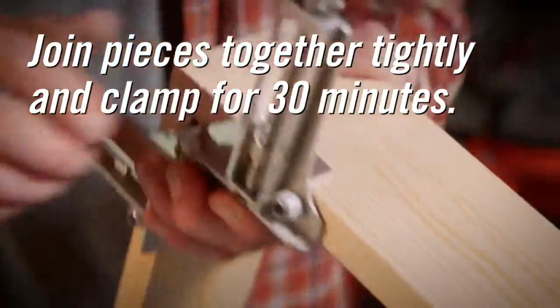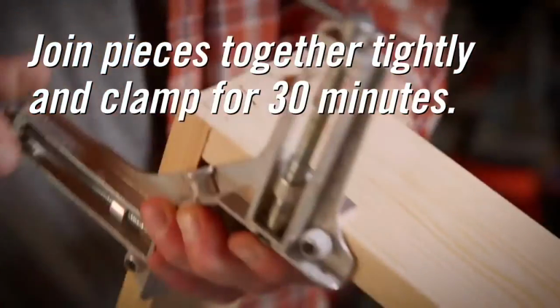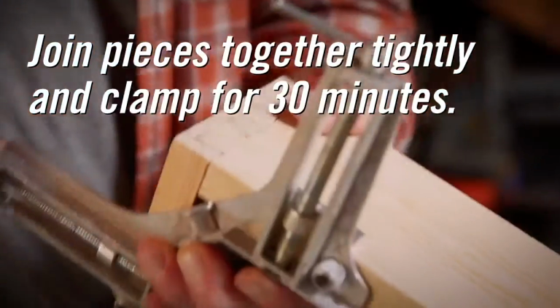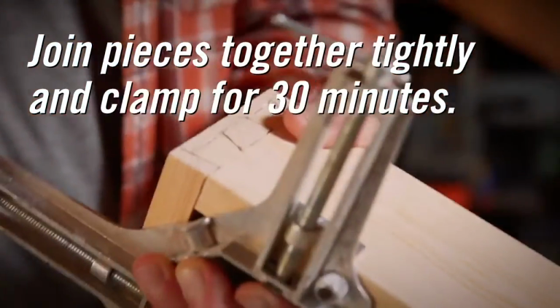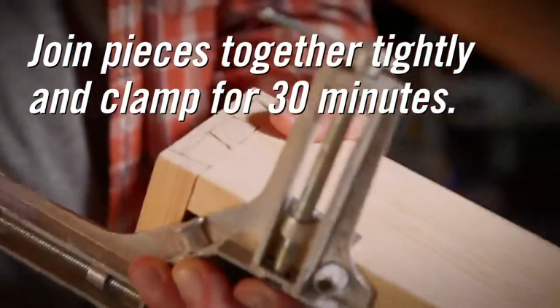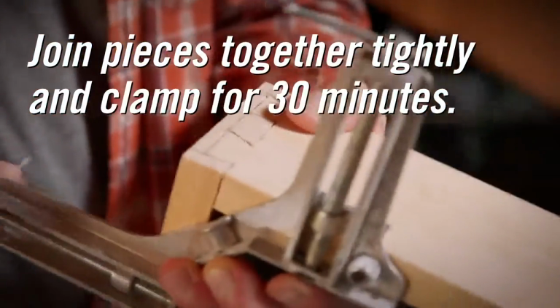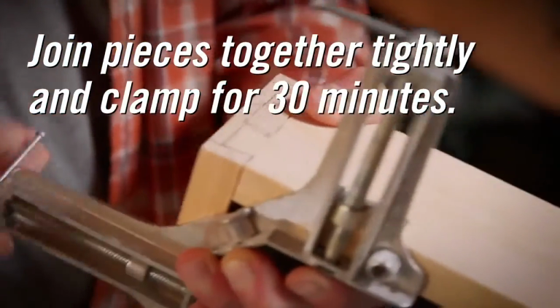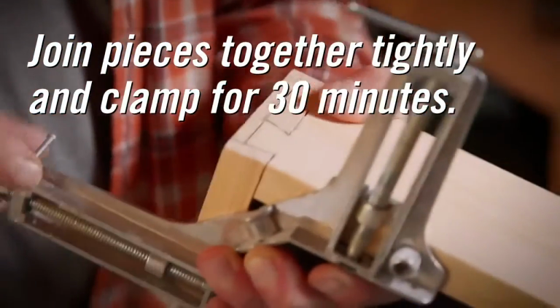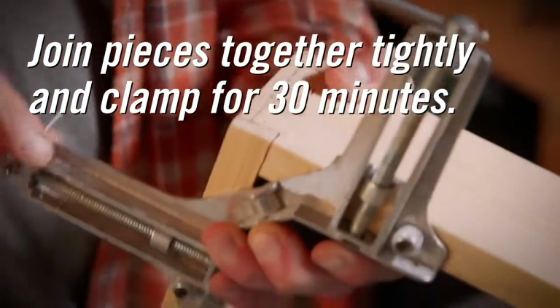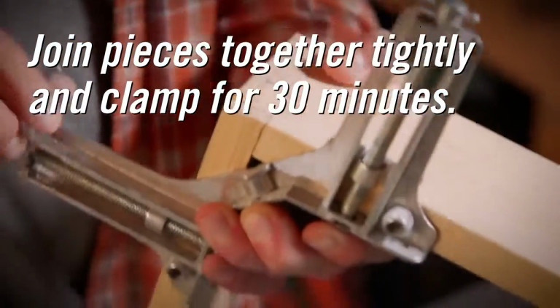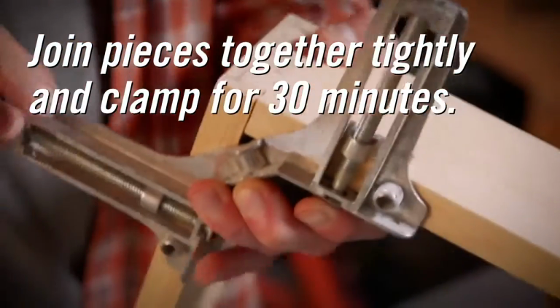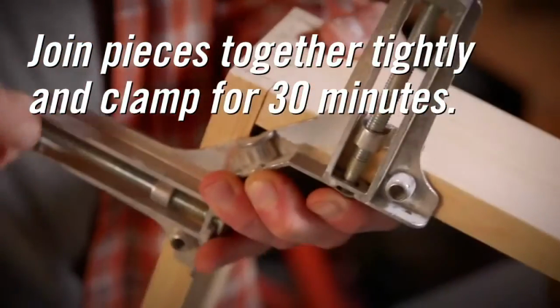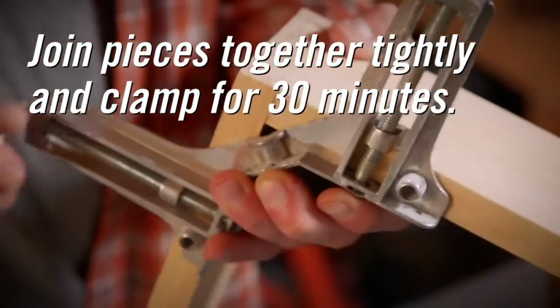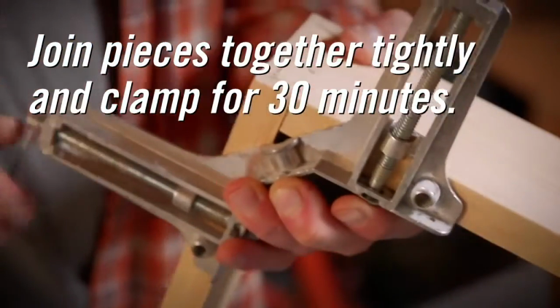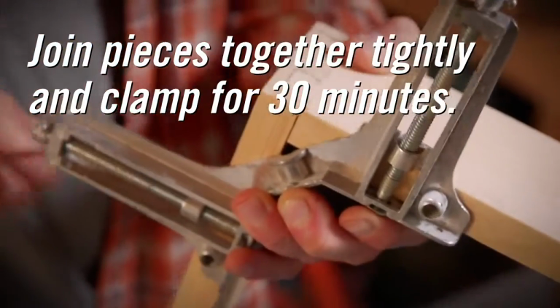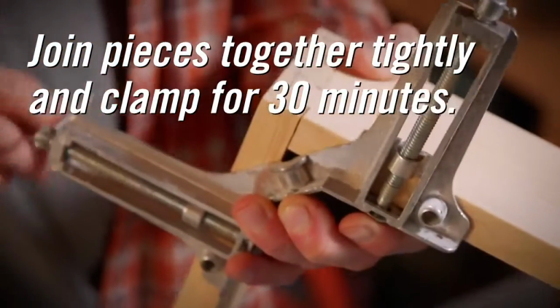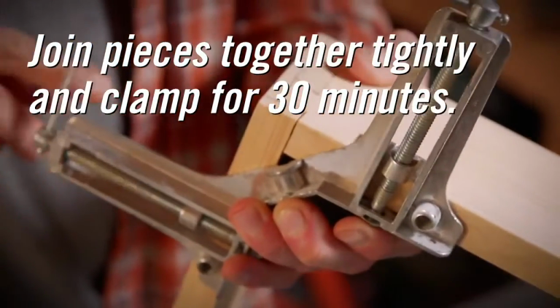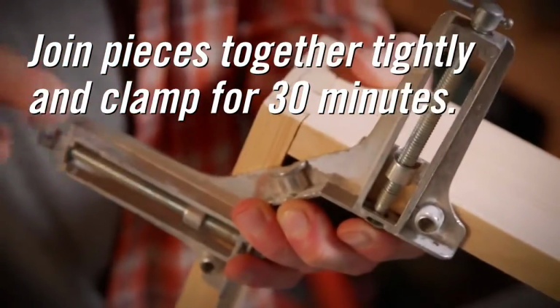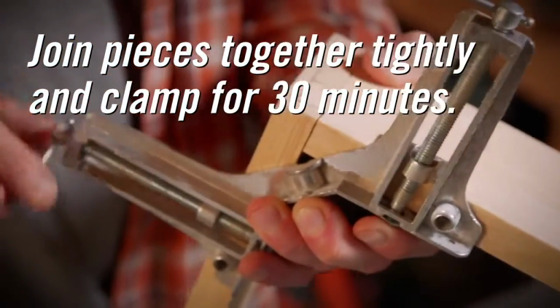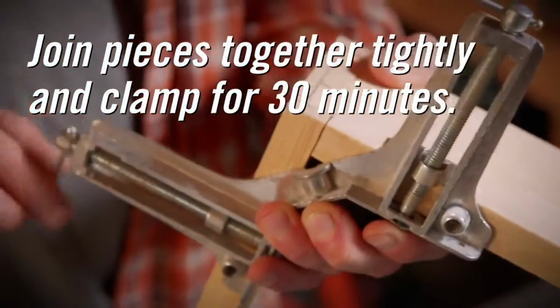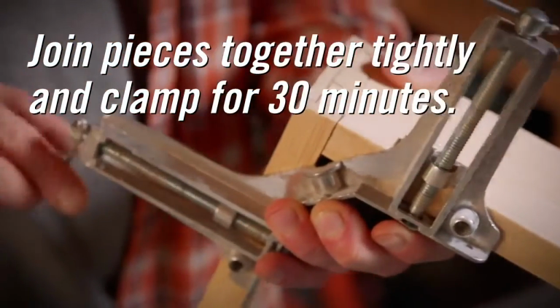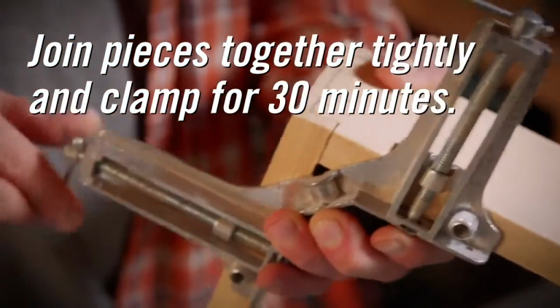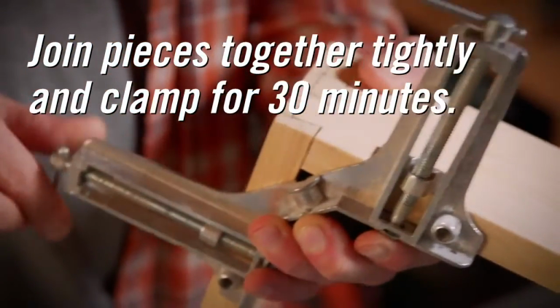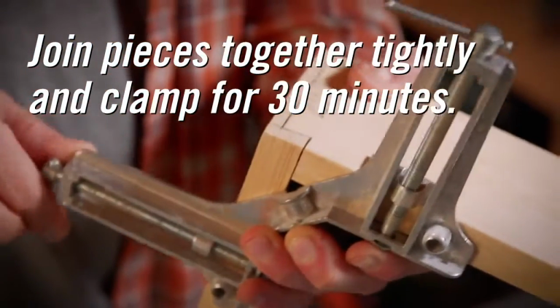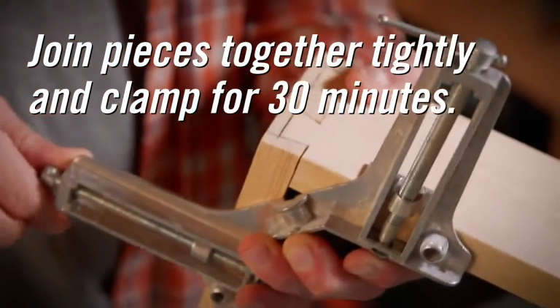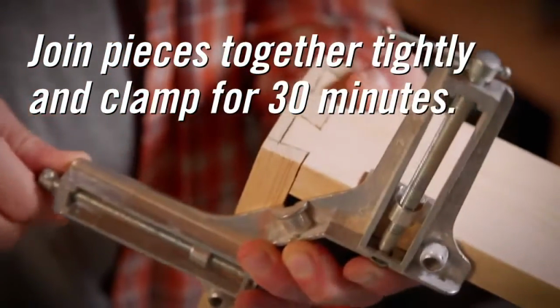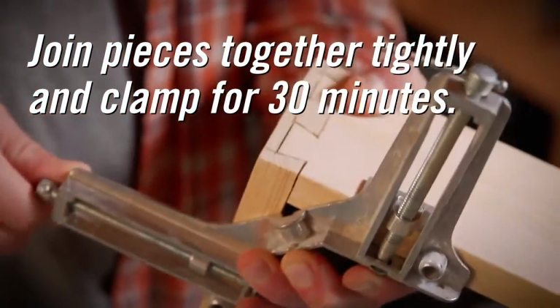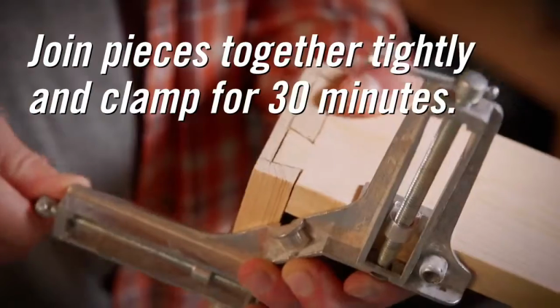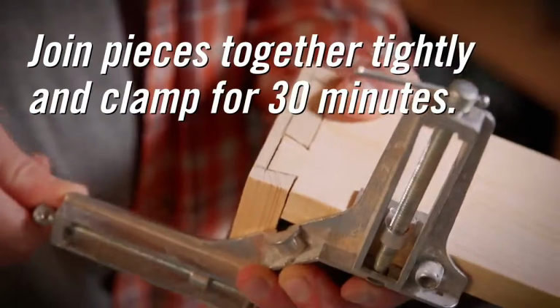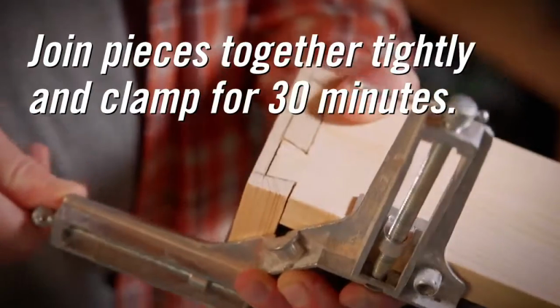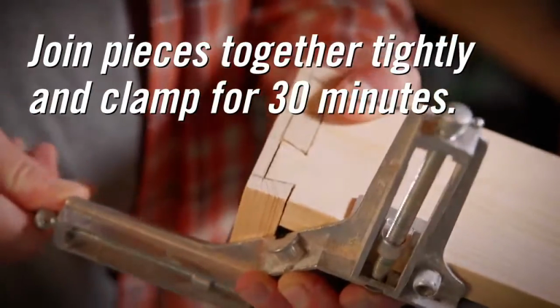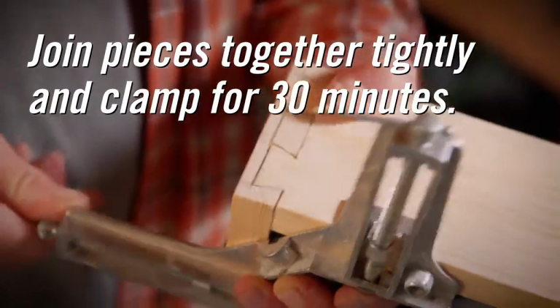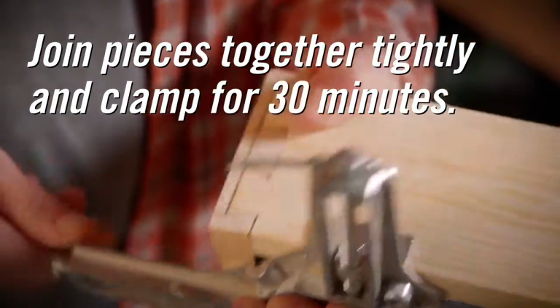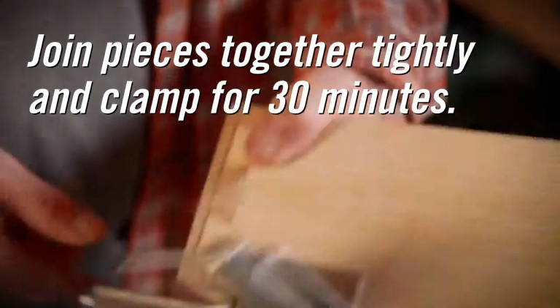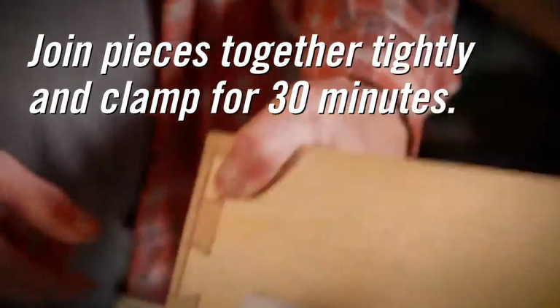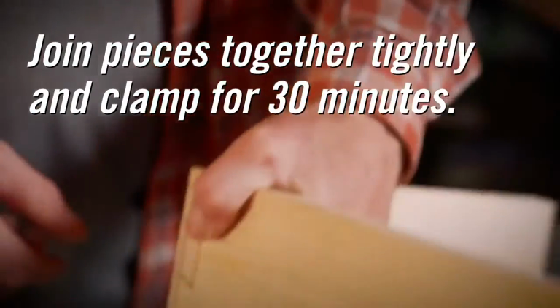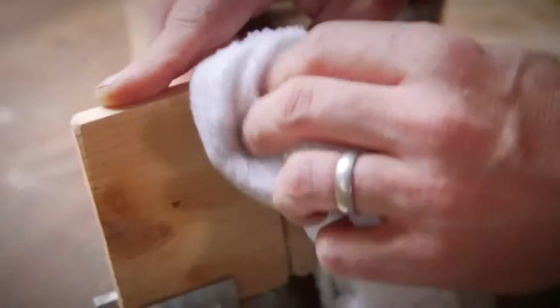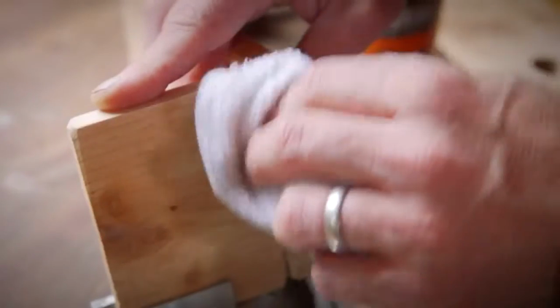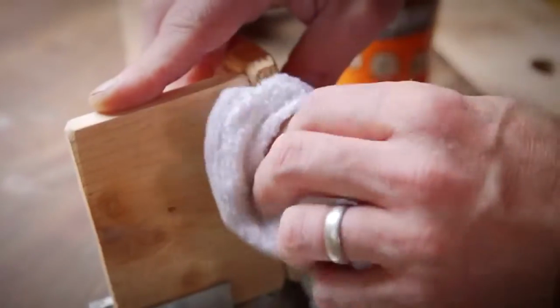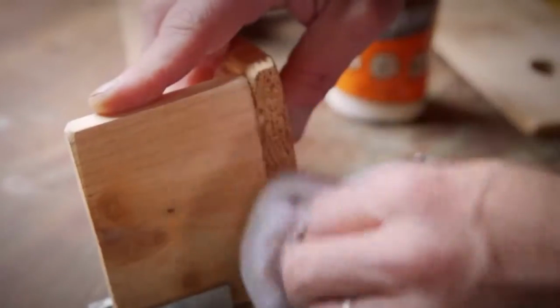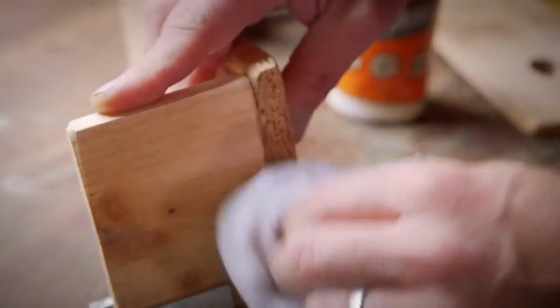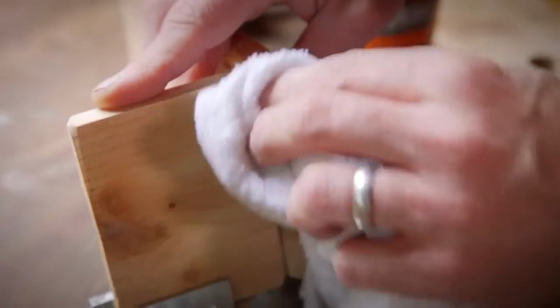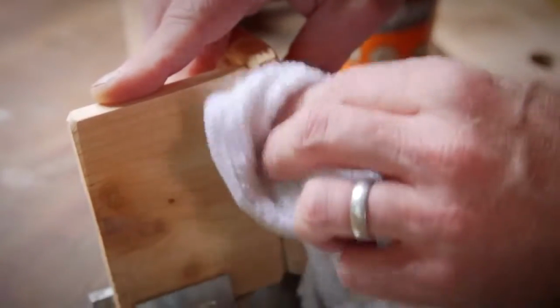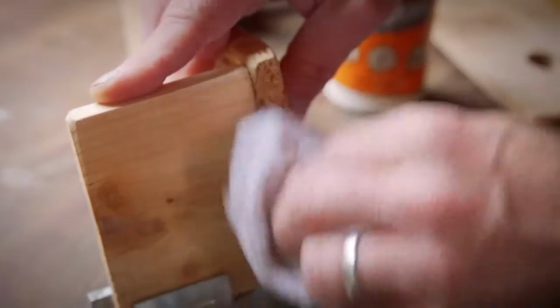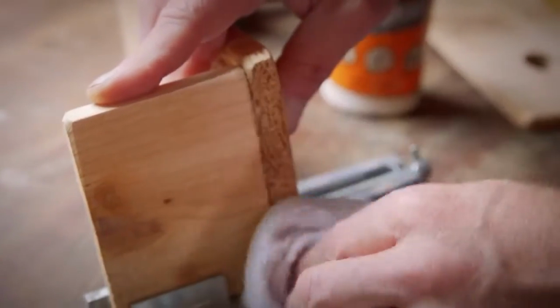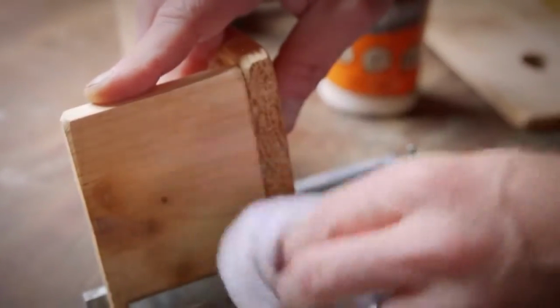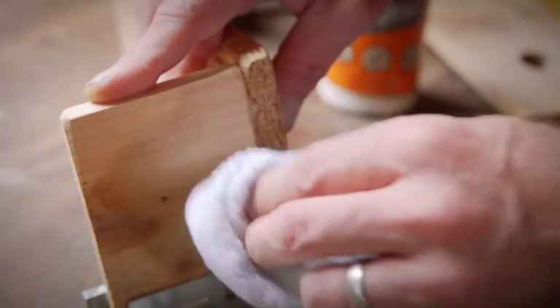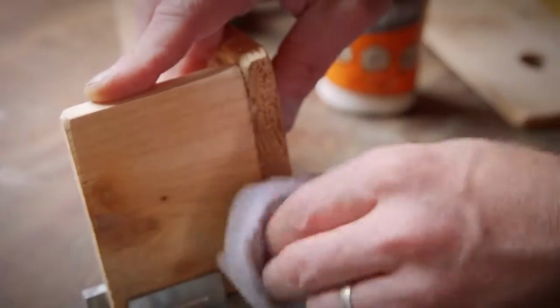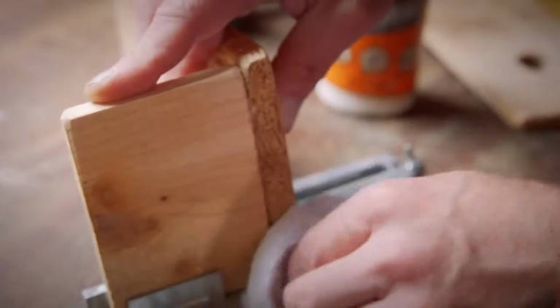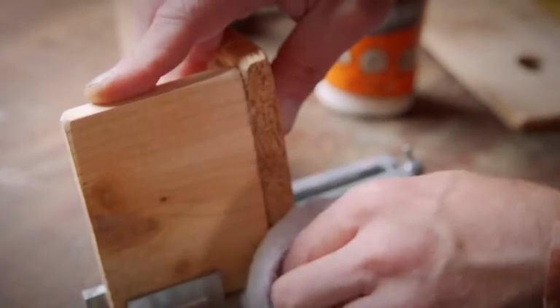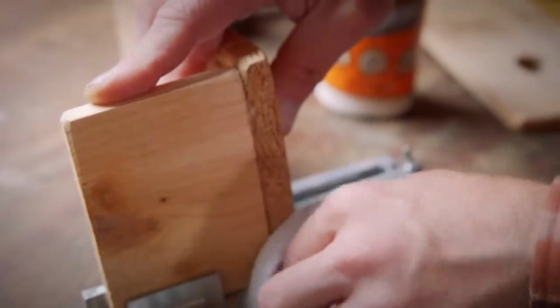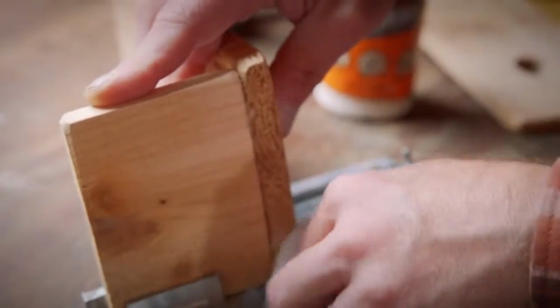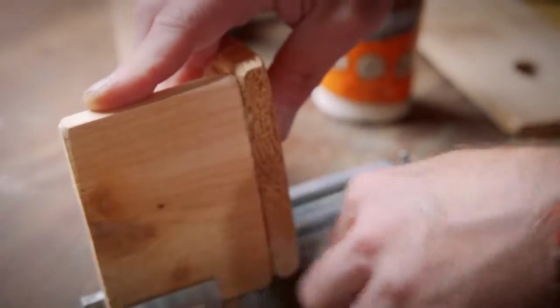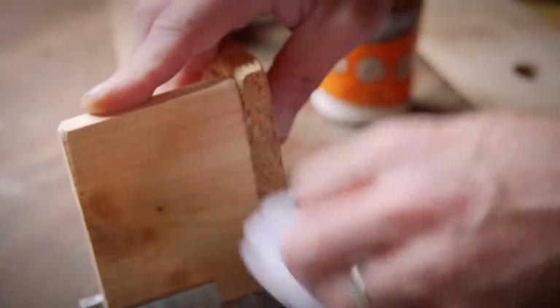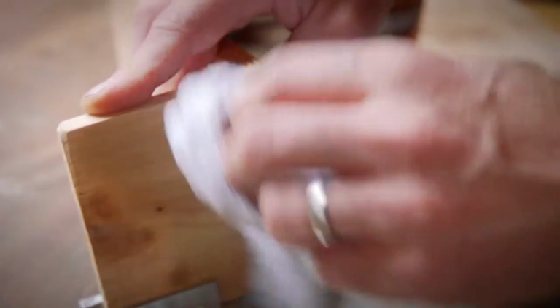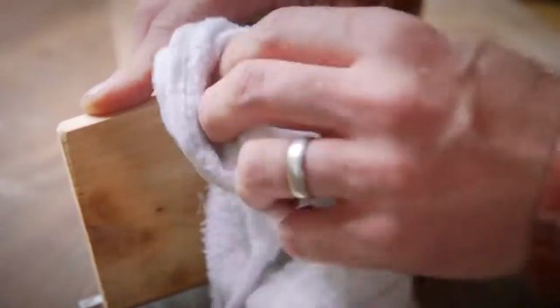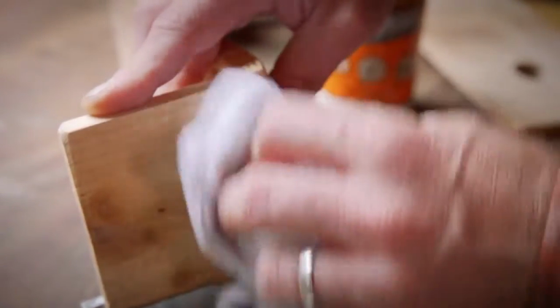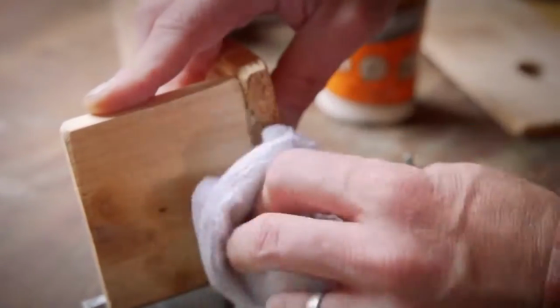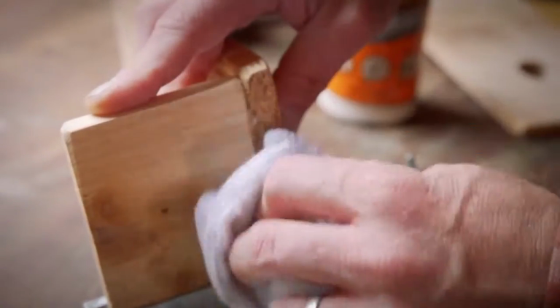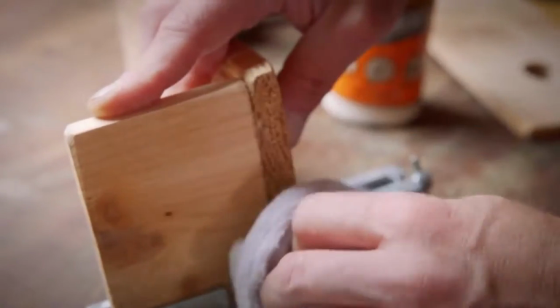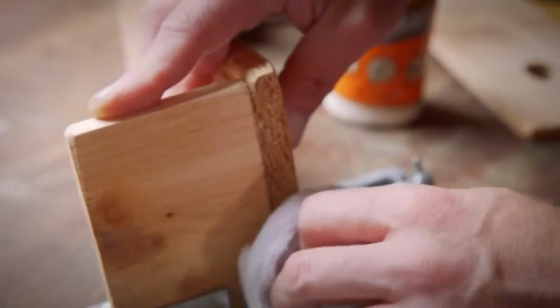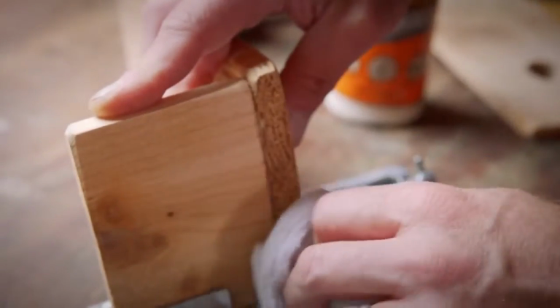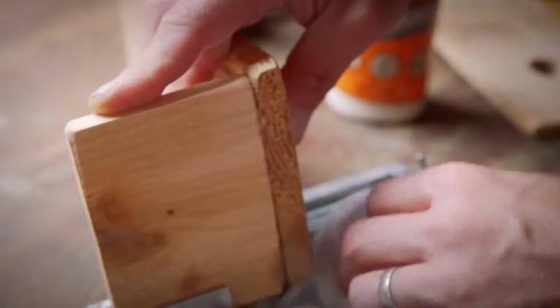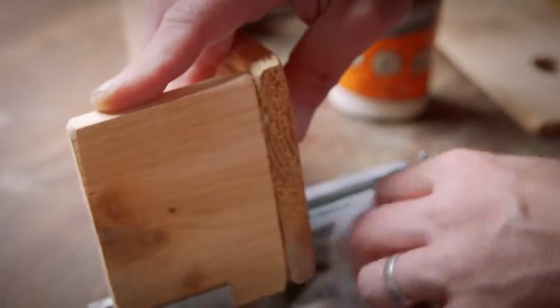Lastly, clamp for 20 to 30 minutes. Any excess glue can be removed with a clean, wet cloth or scraped off after the glue dries.